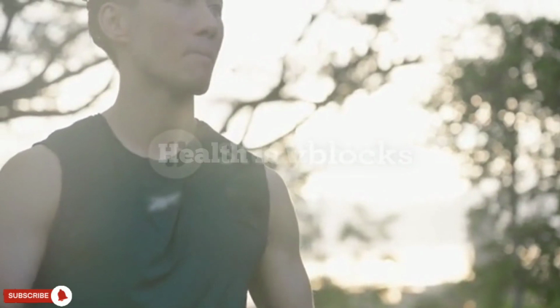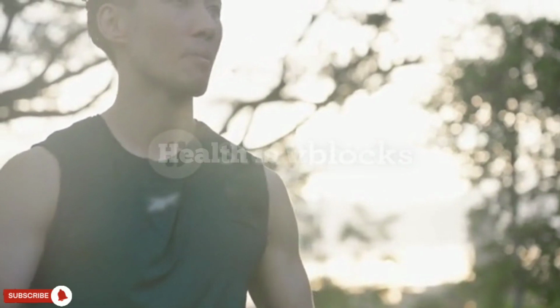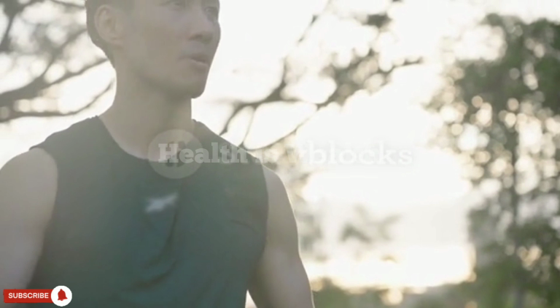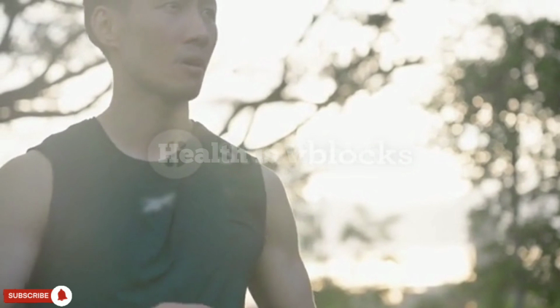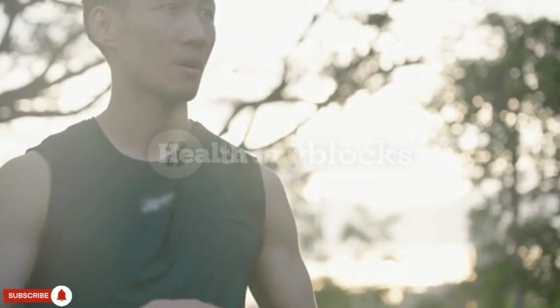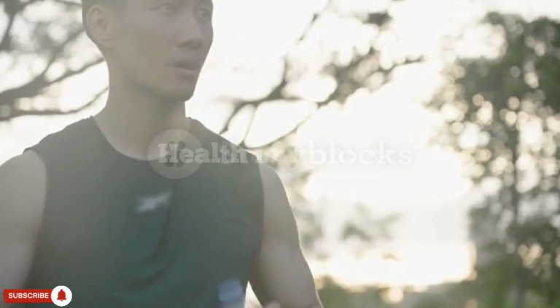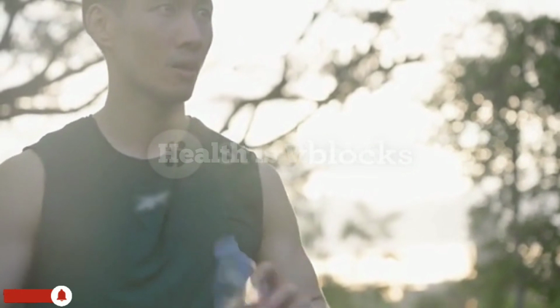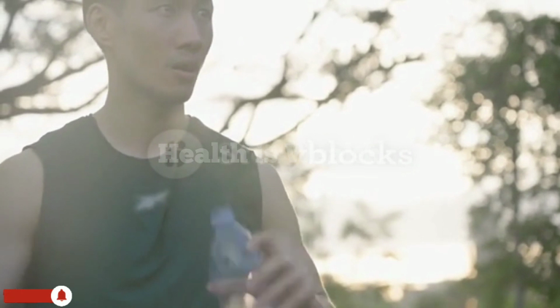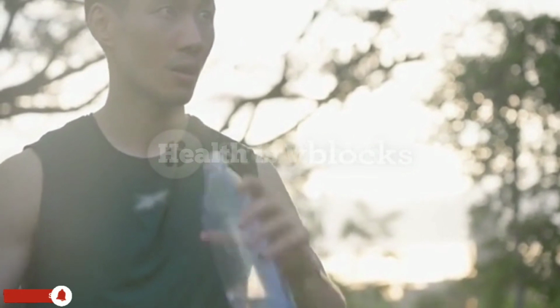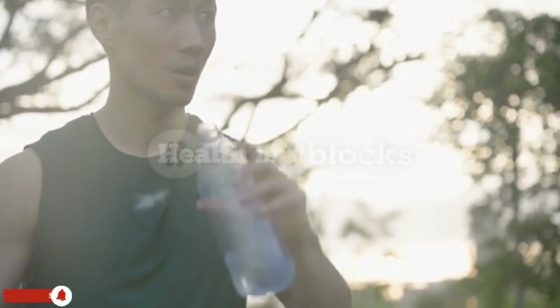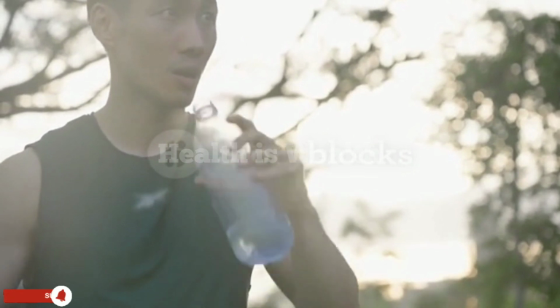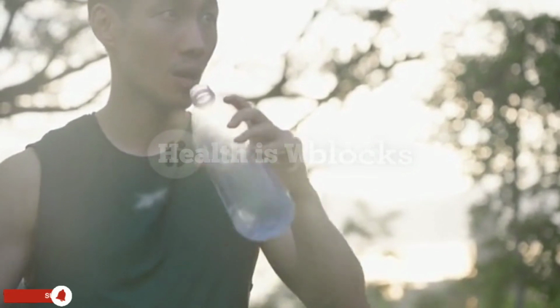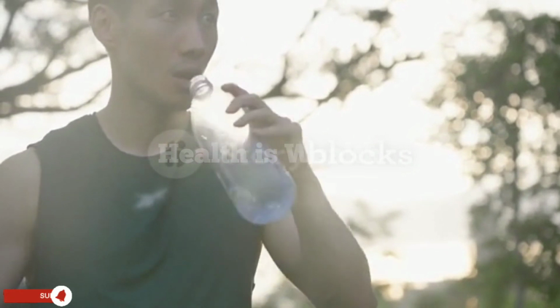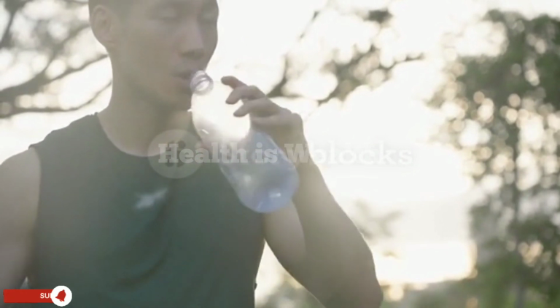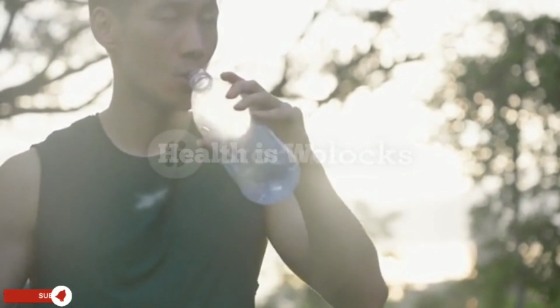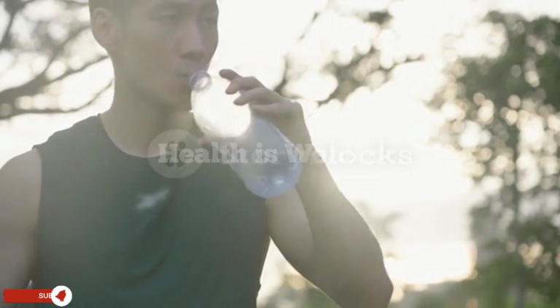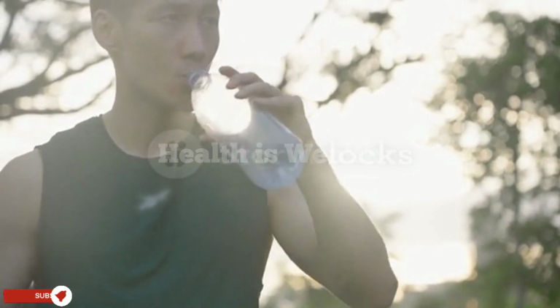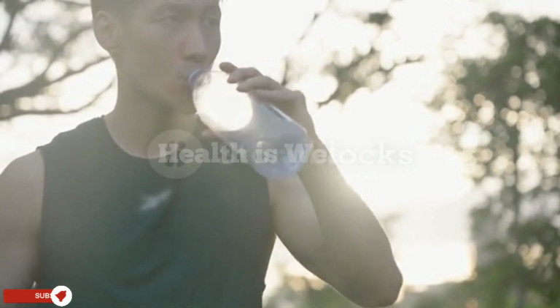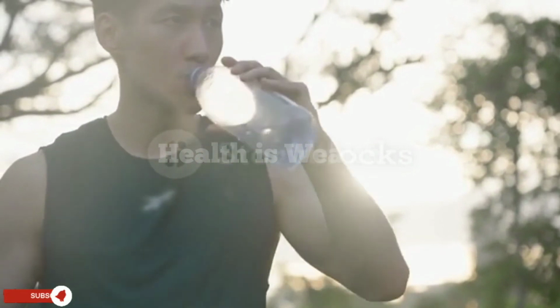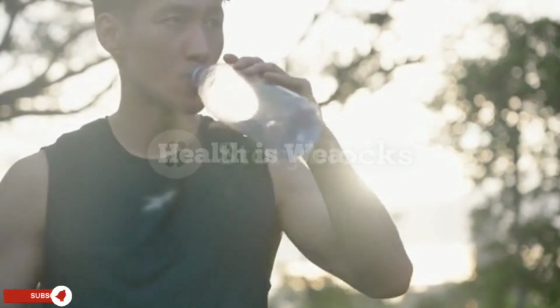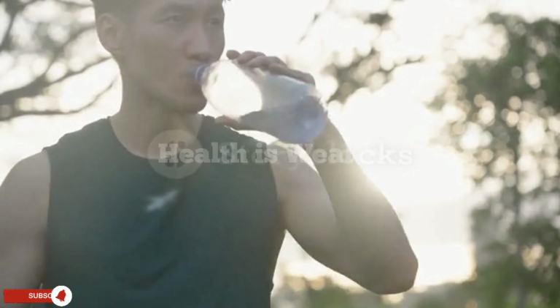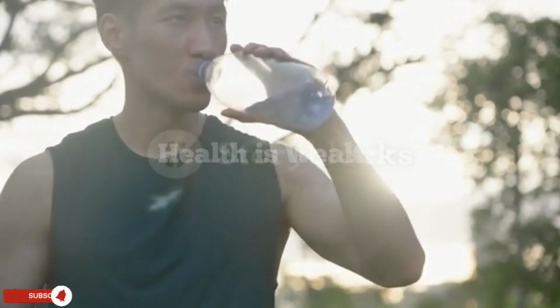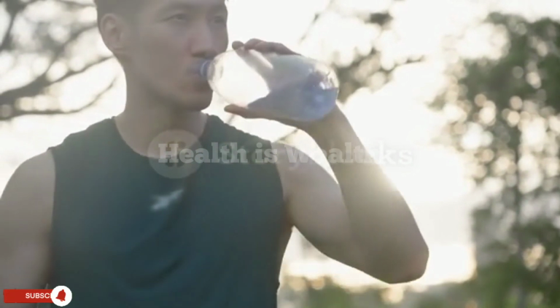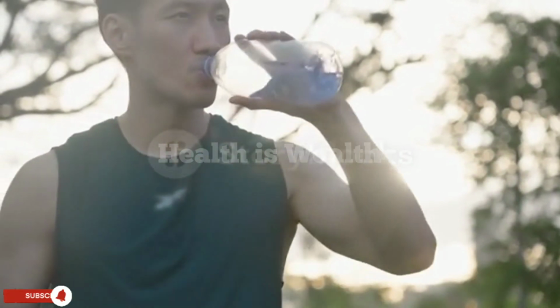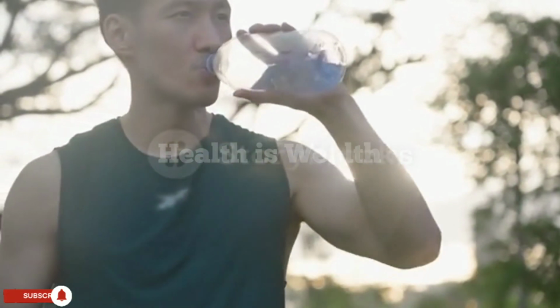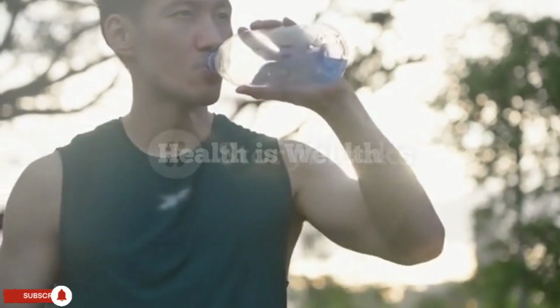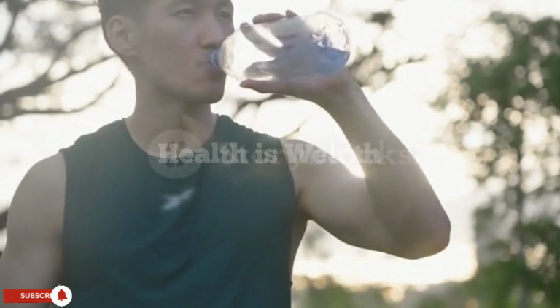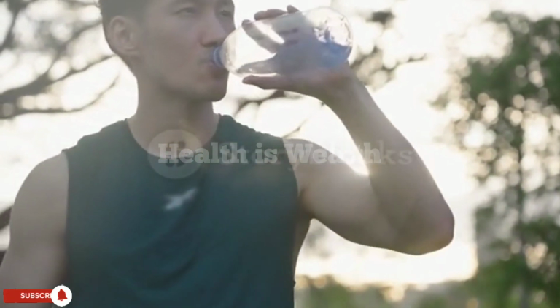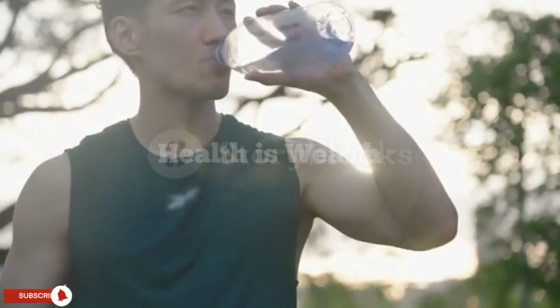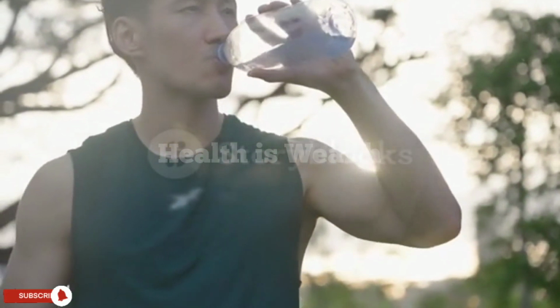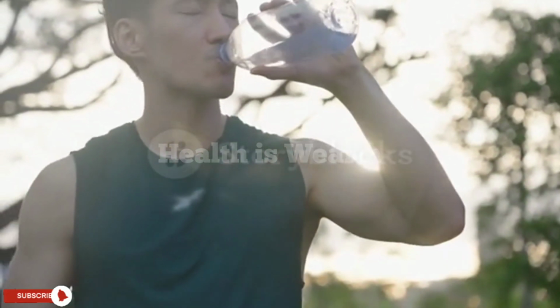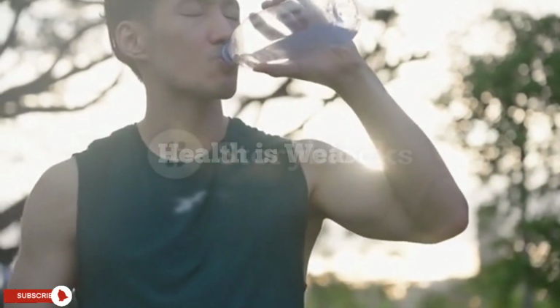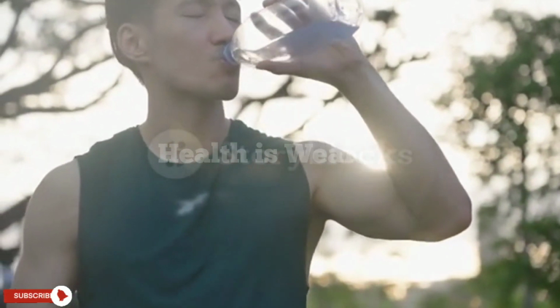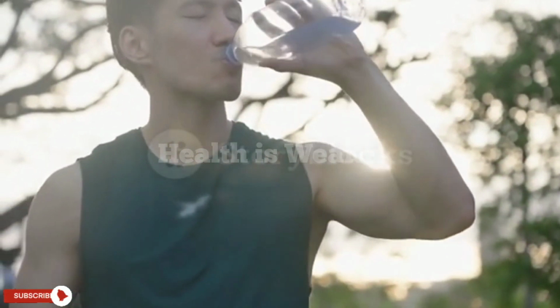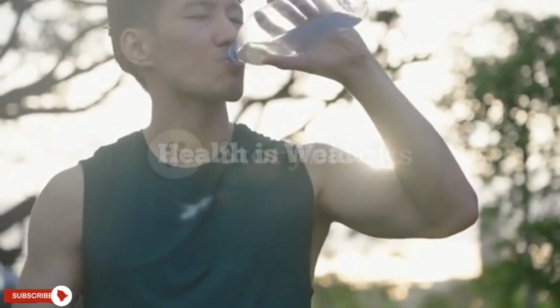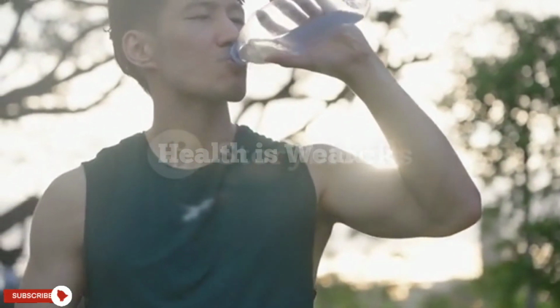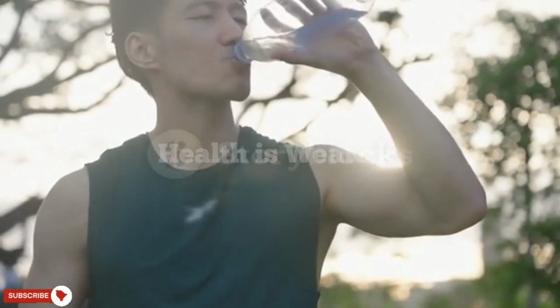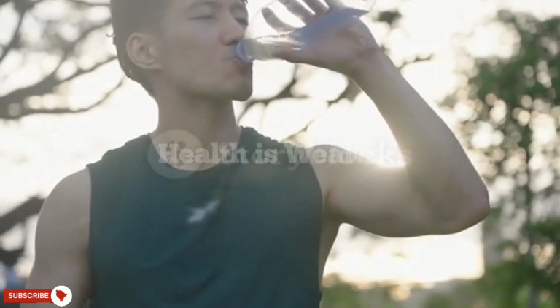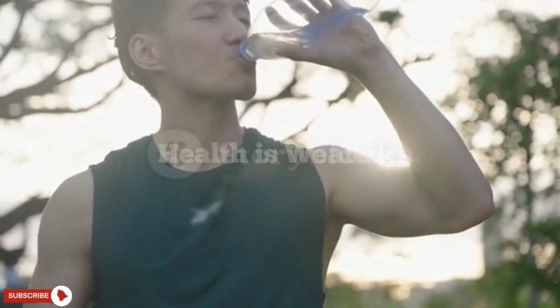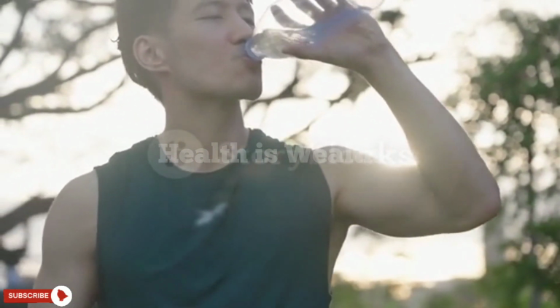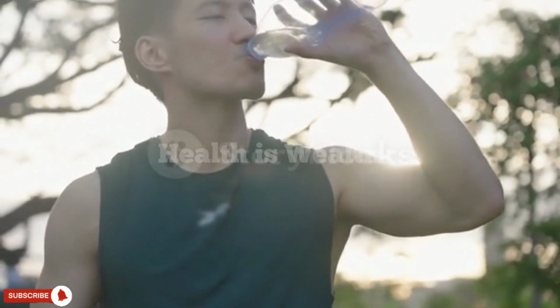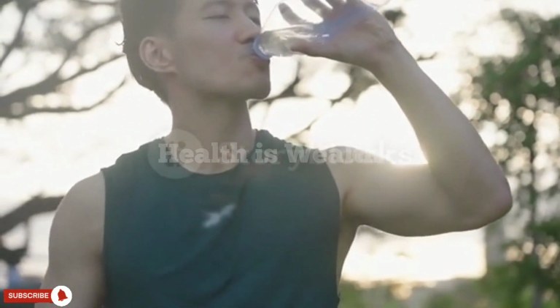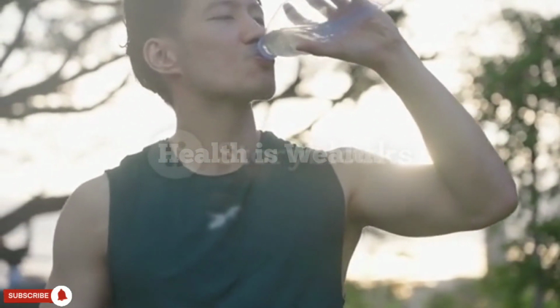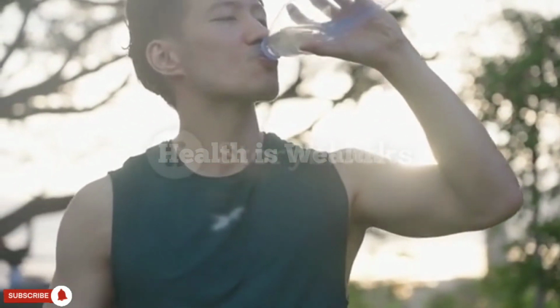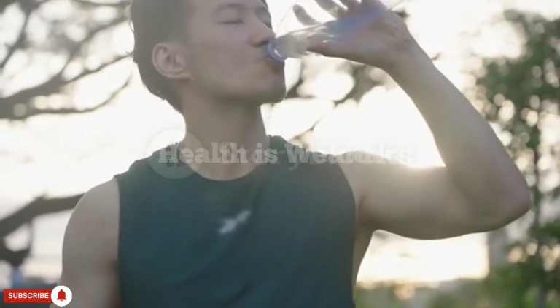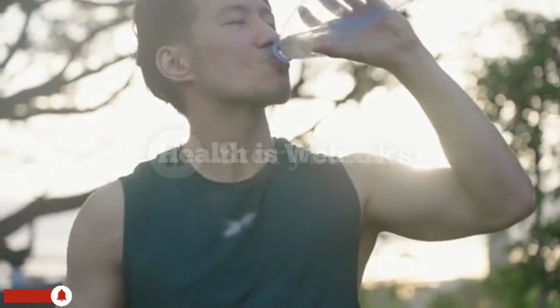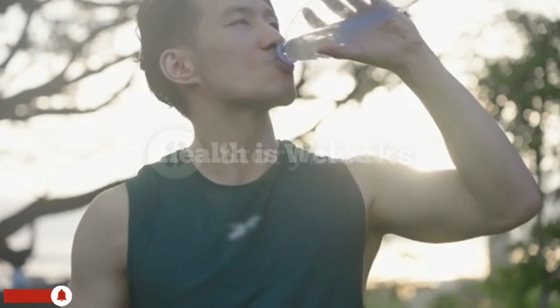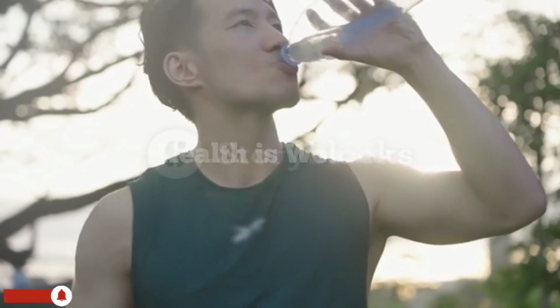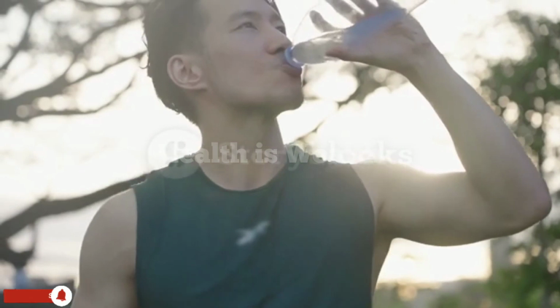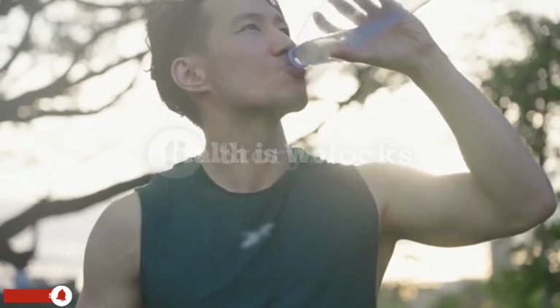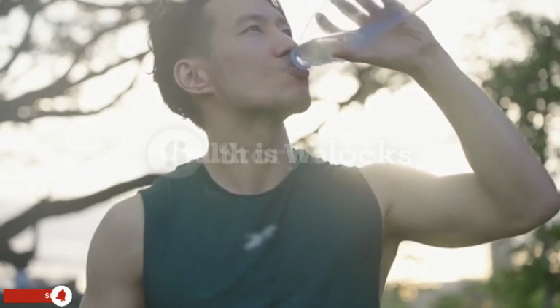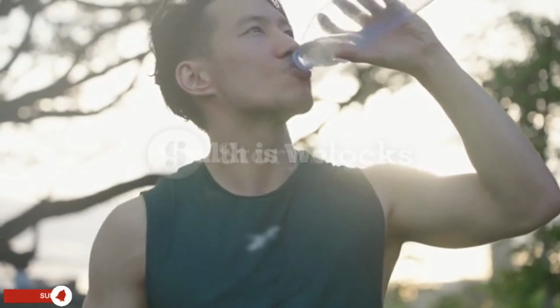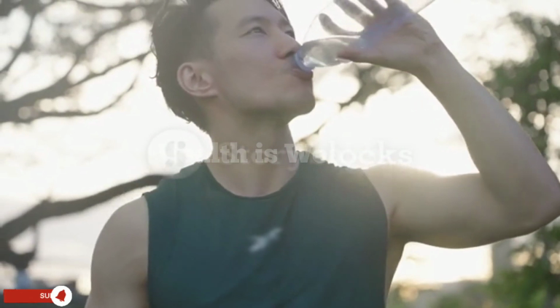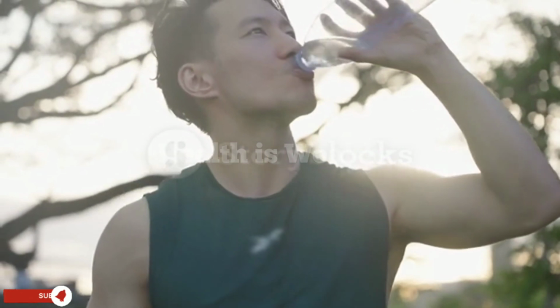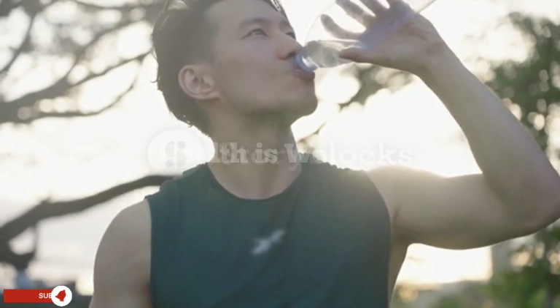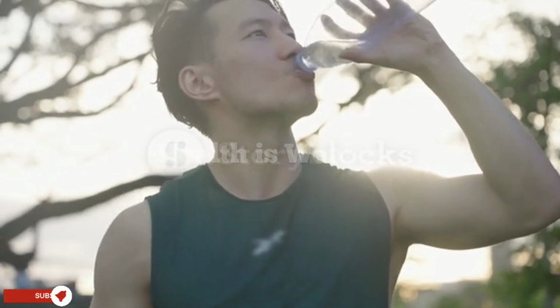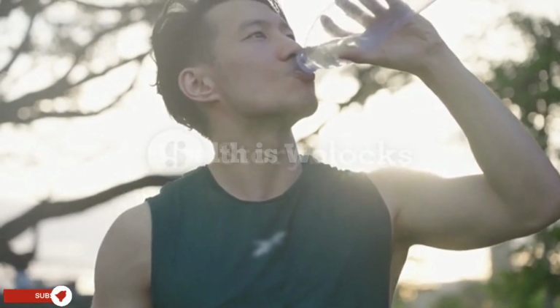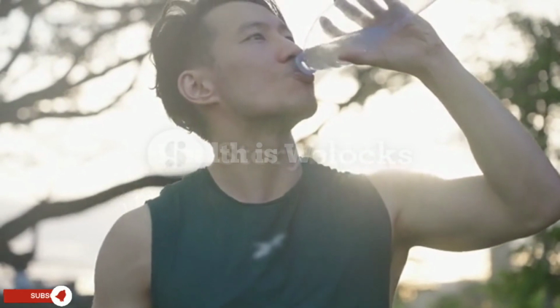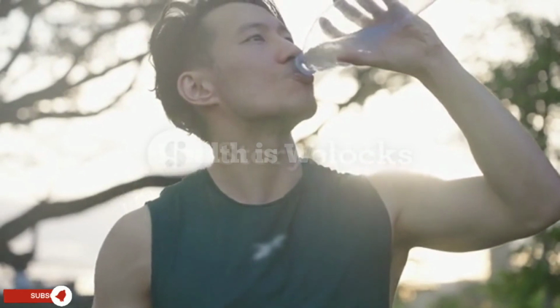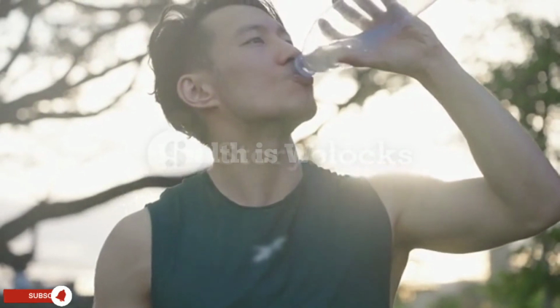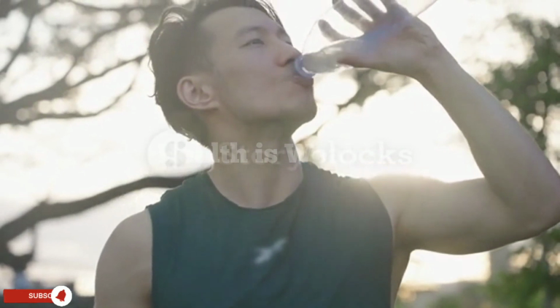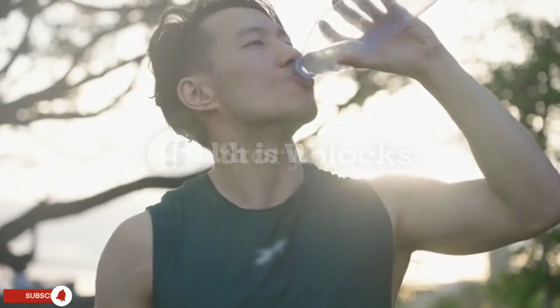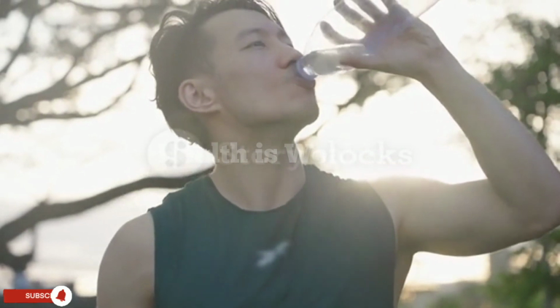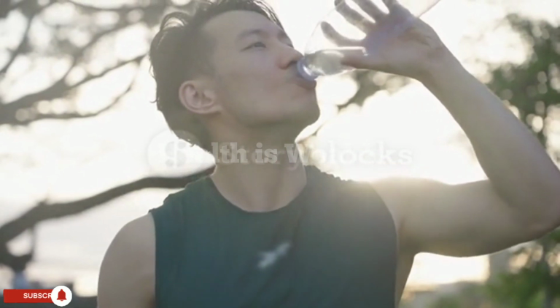Stay hydrated. Drinking plenty of water helps to keep the blood thin and flowing smoothly, which can improve circulation.